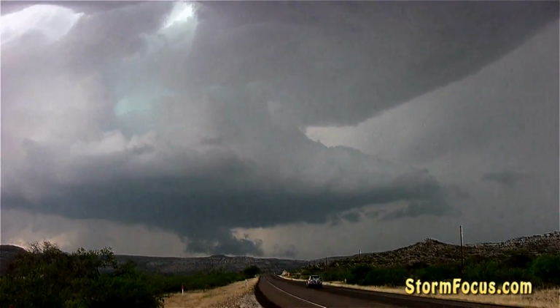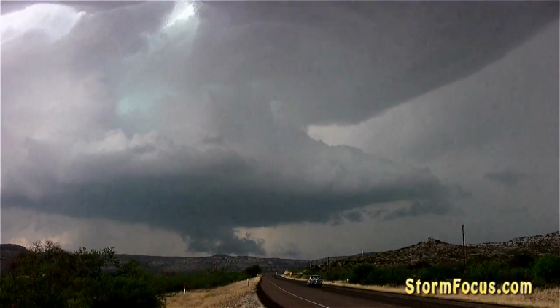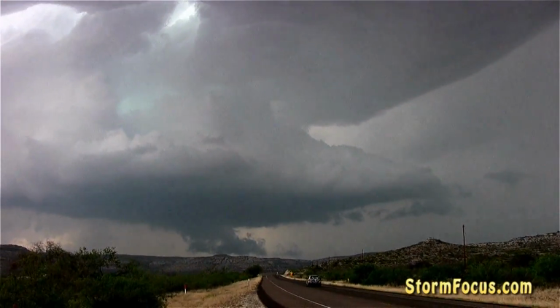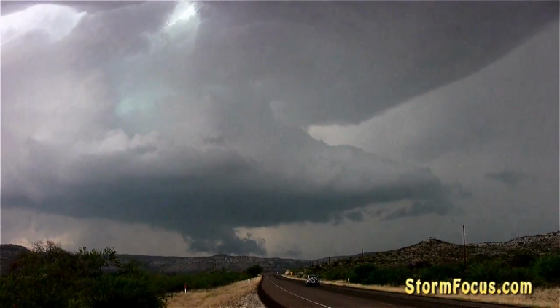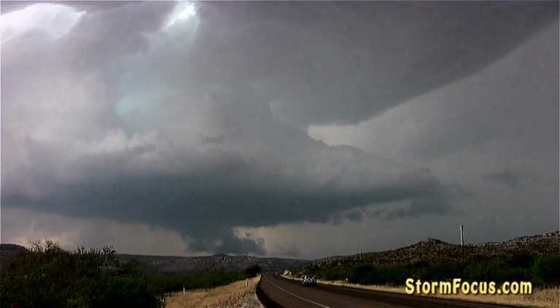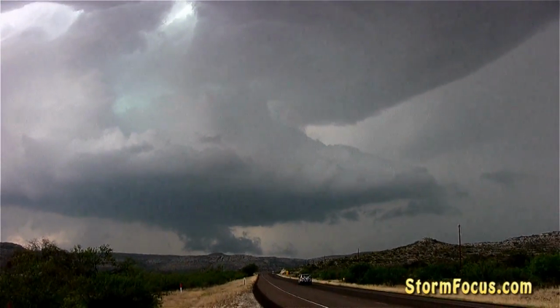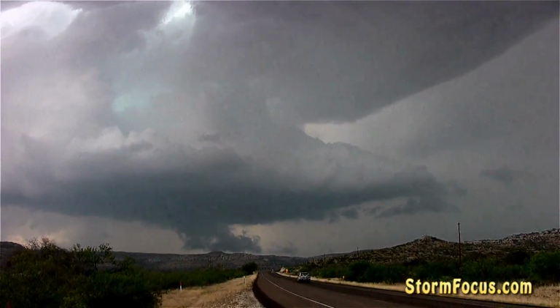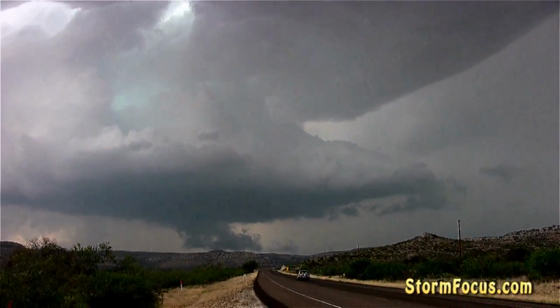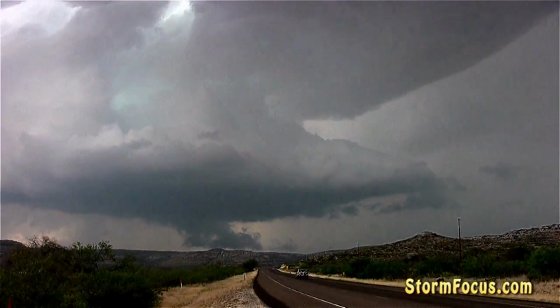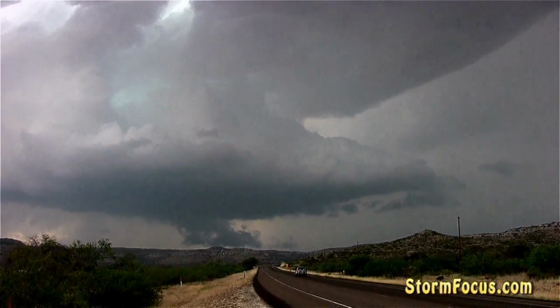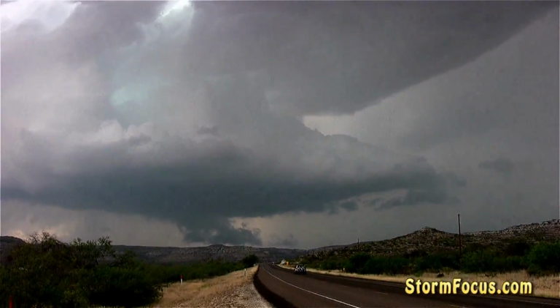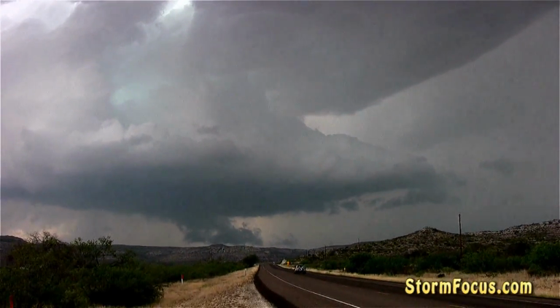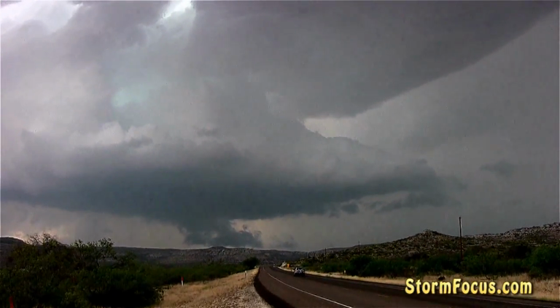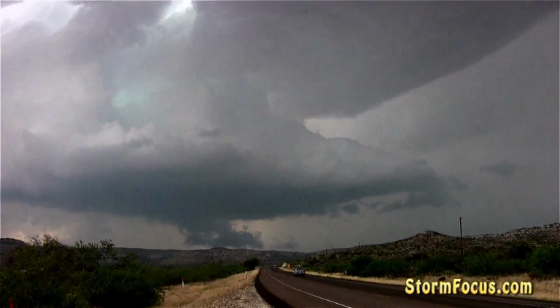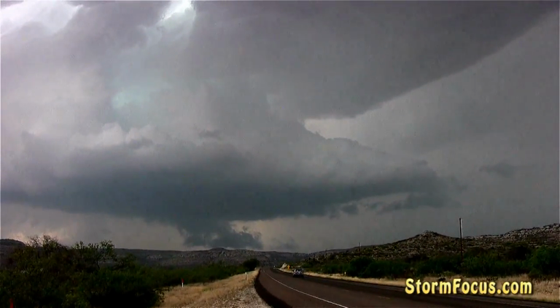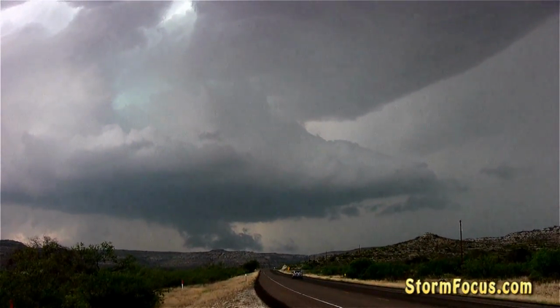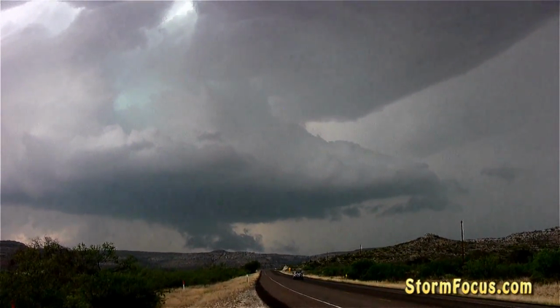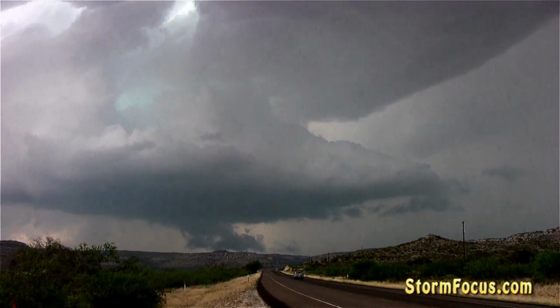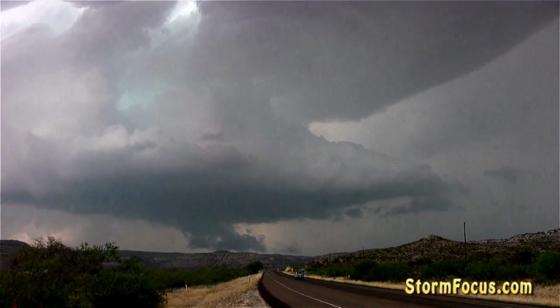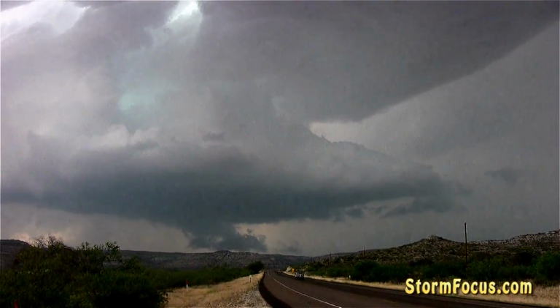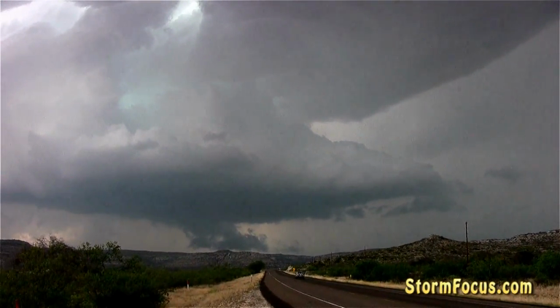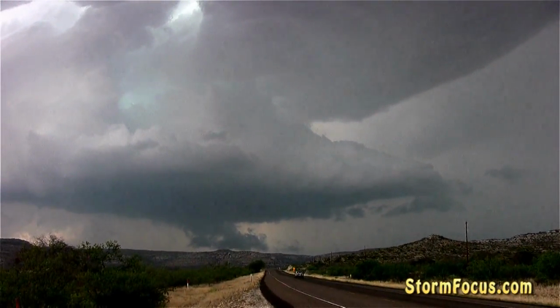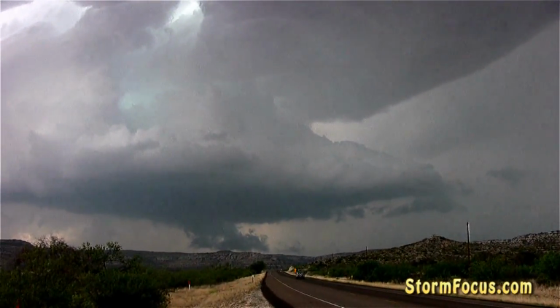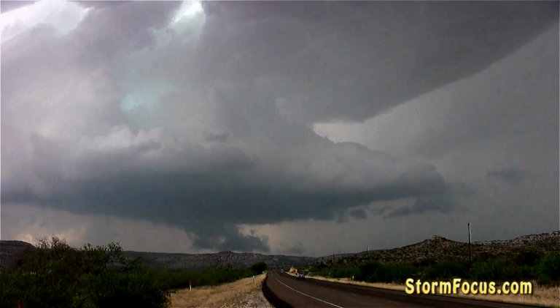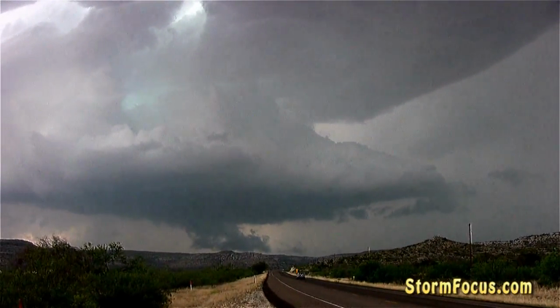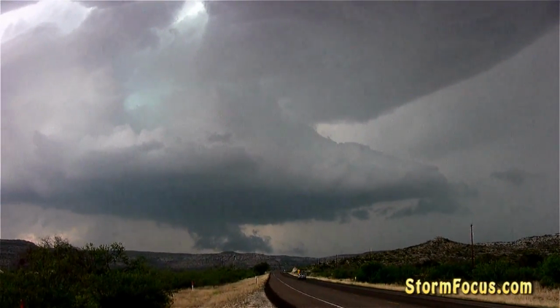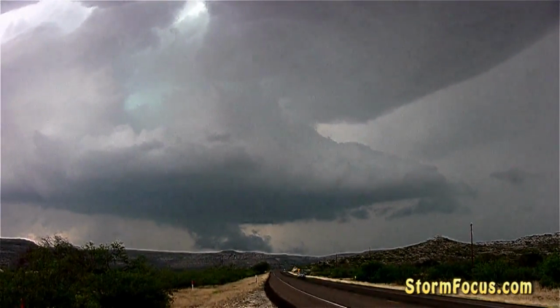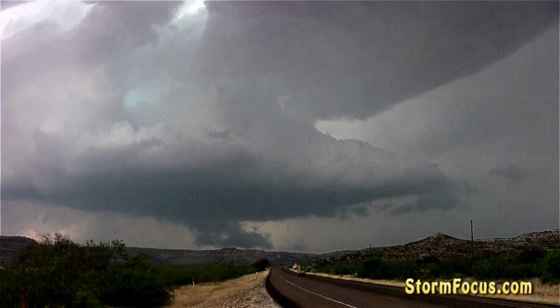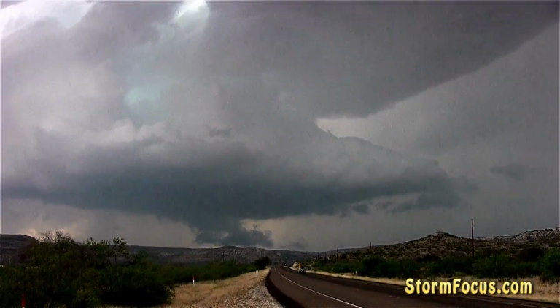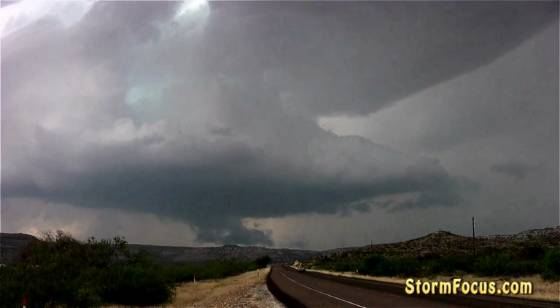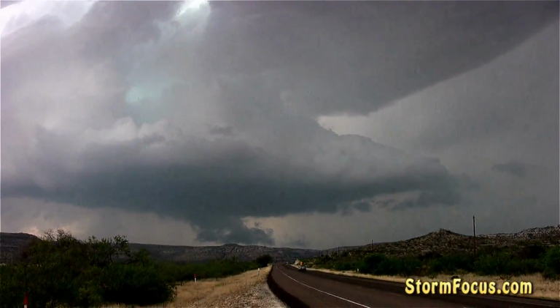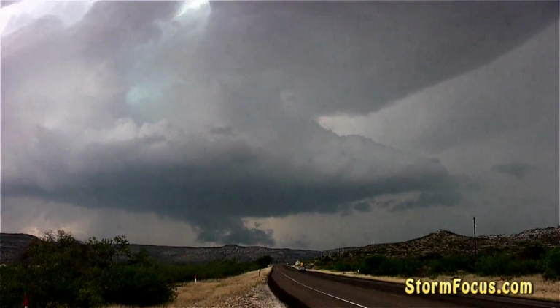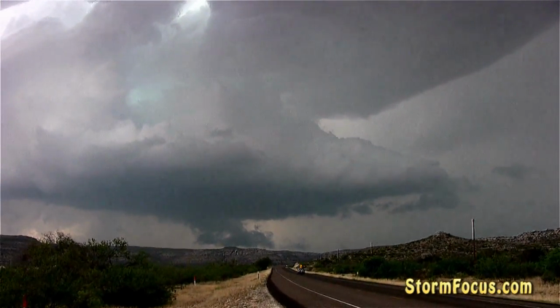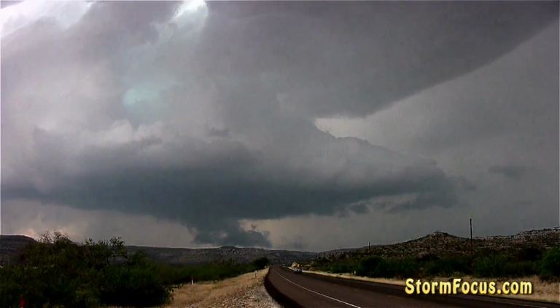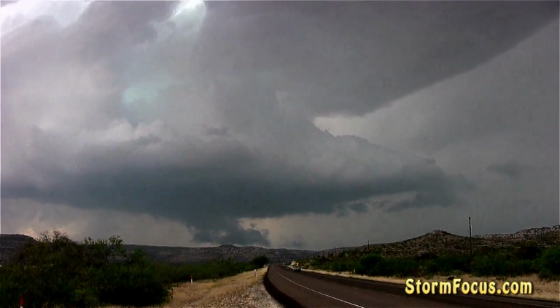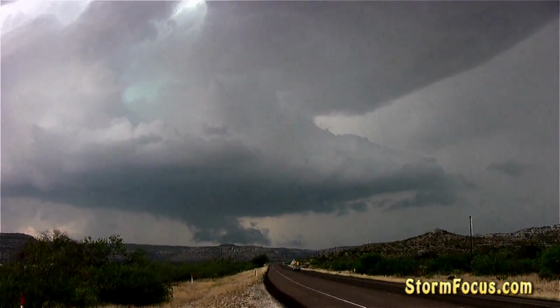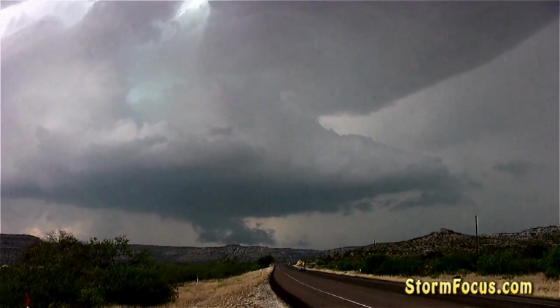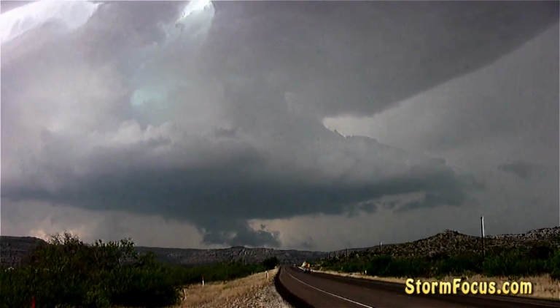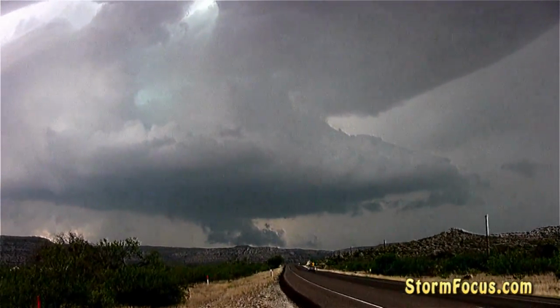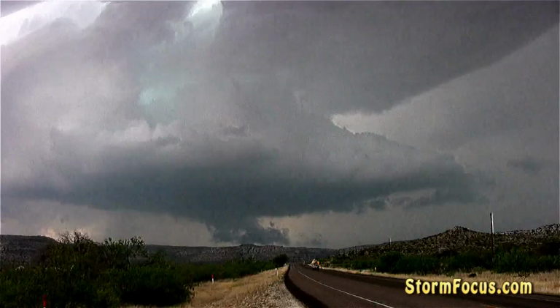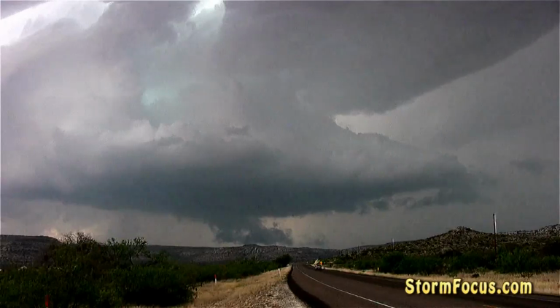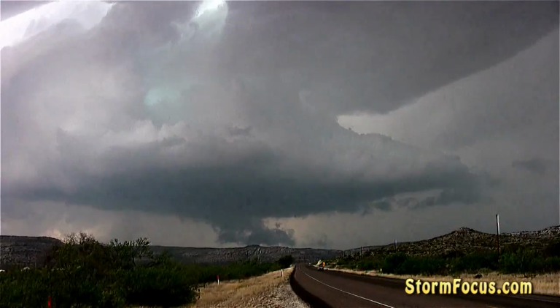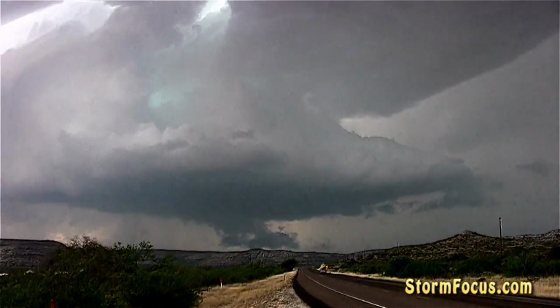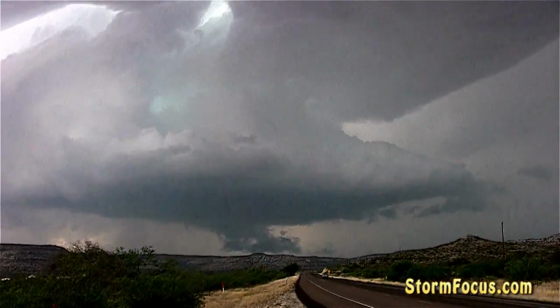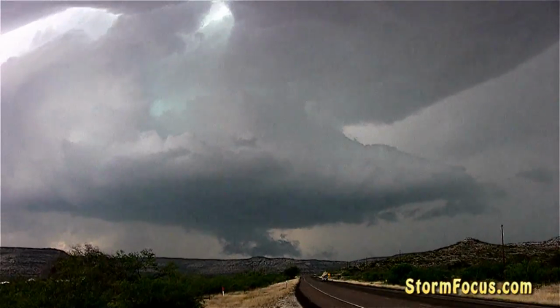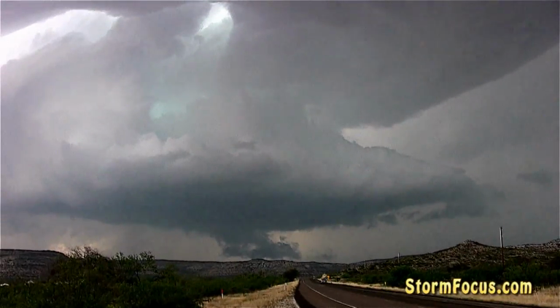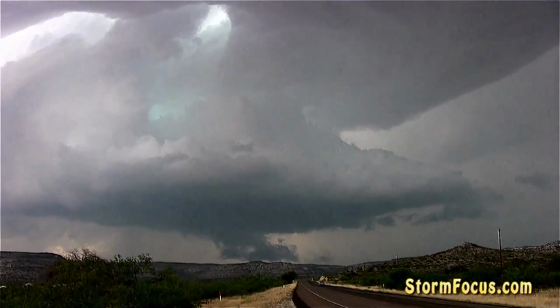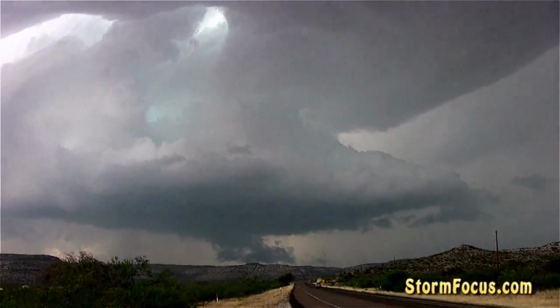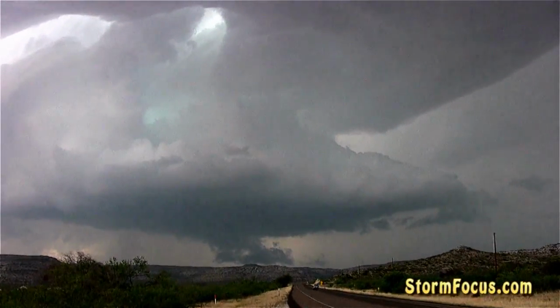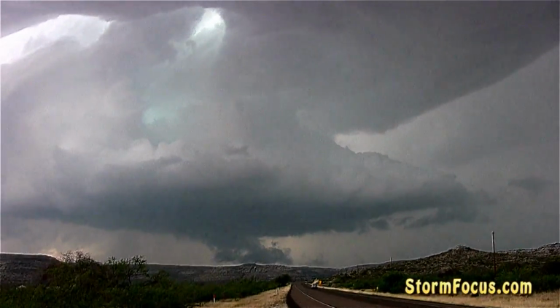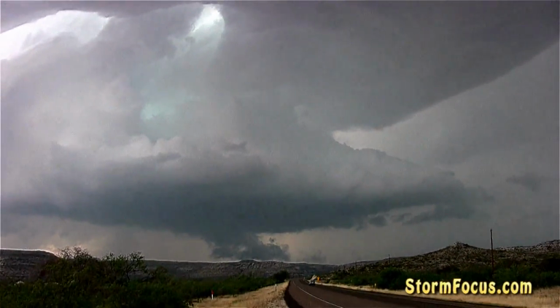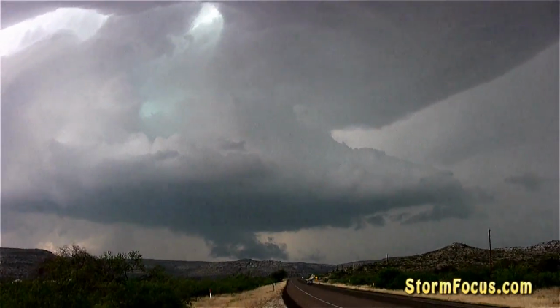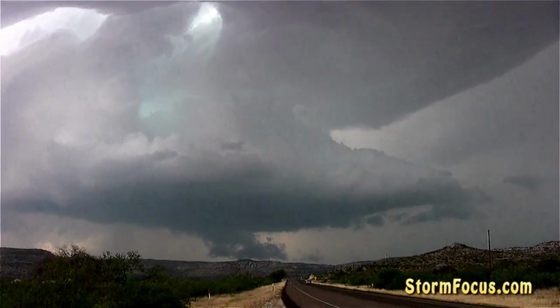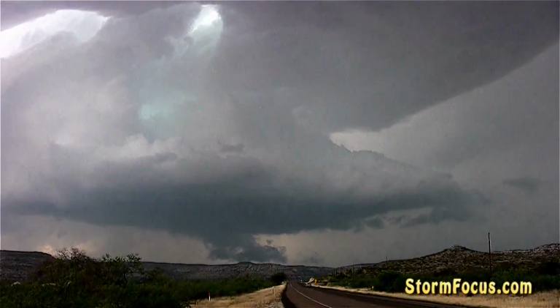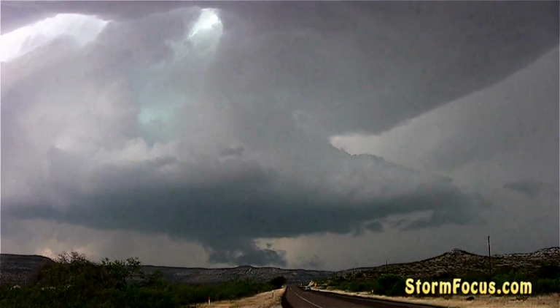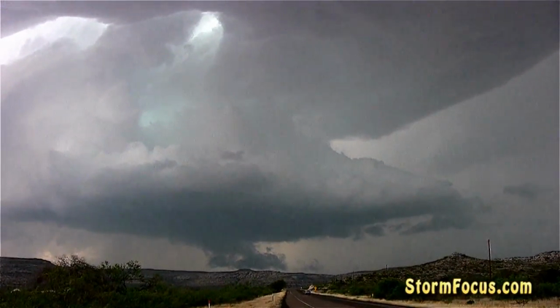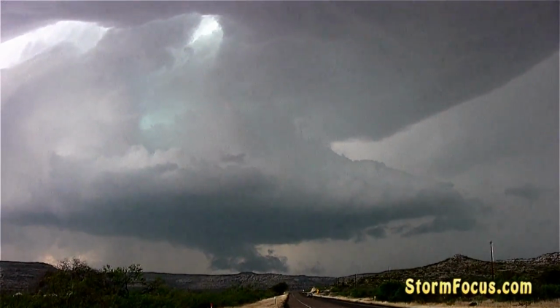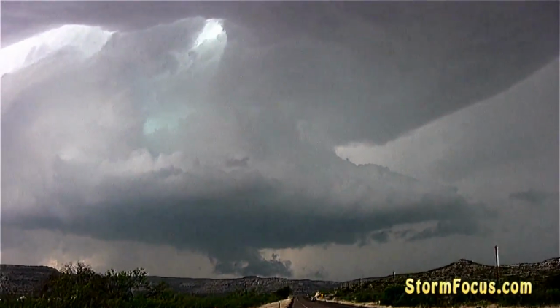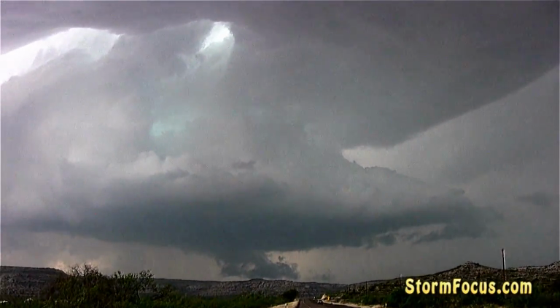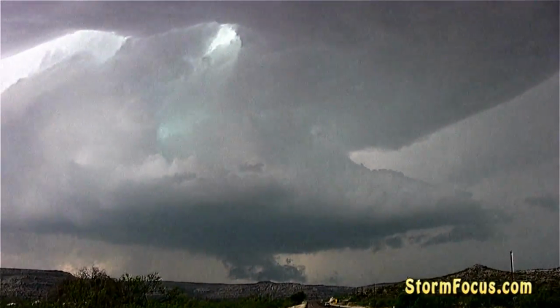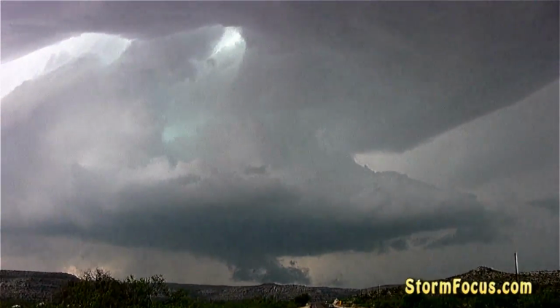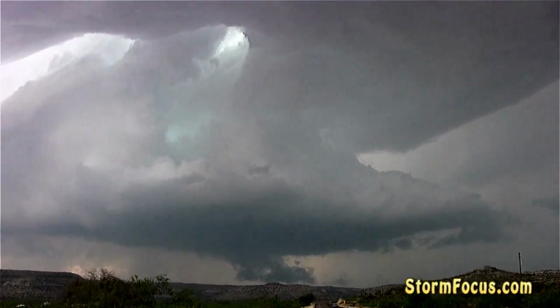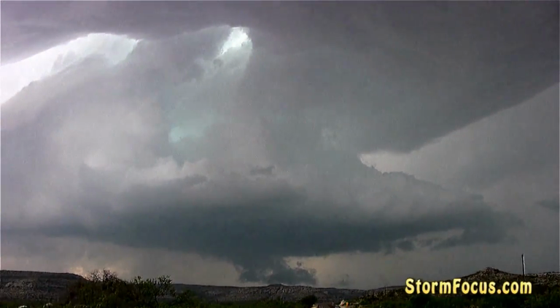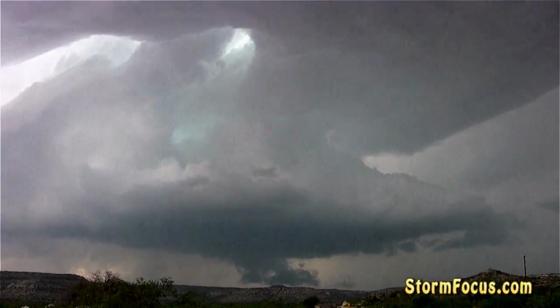We're actually two miles due west of Sanderson, Texas. This is really on the Mexican border.